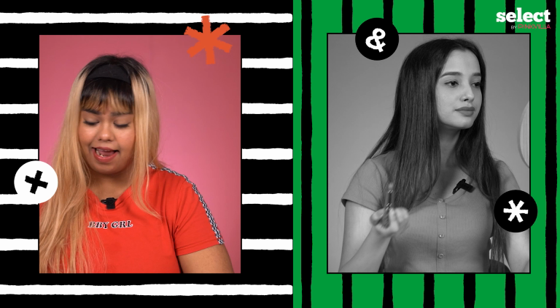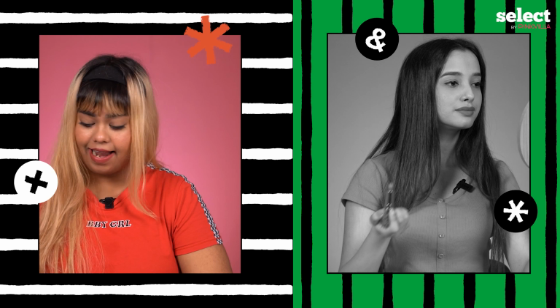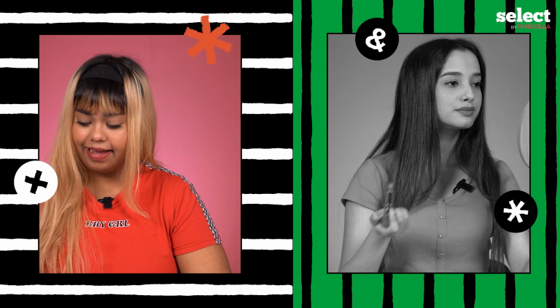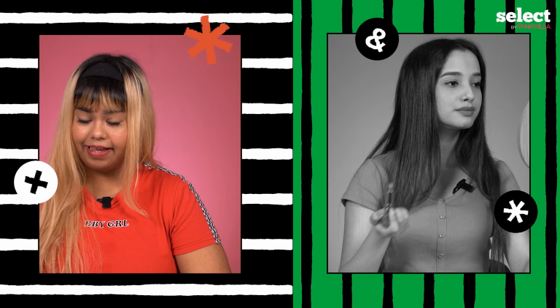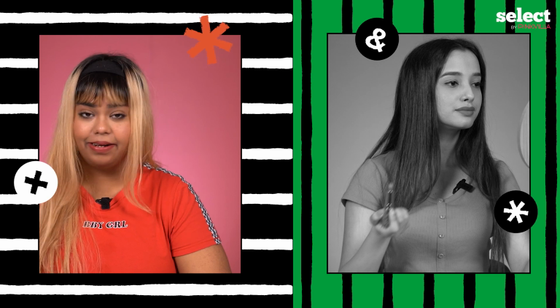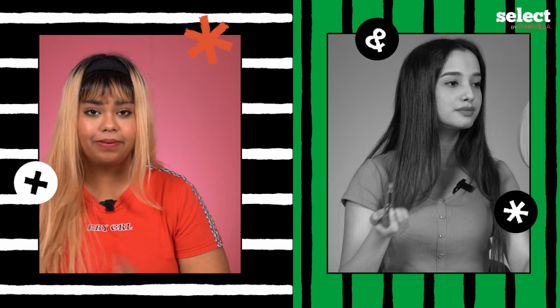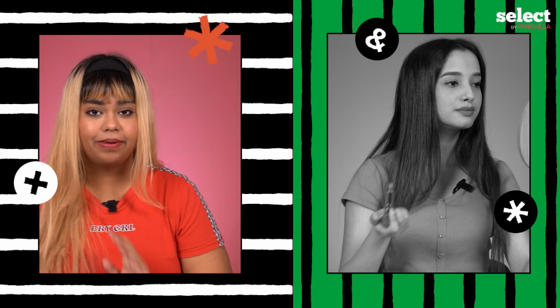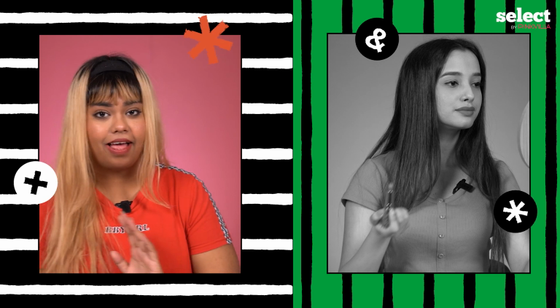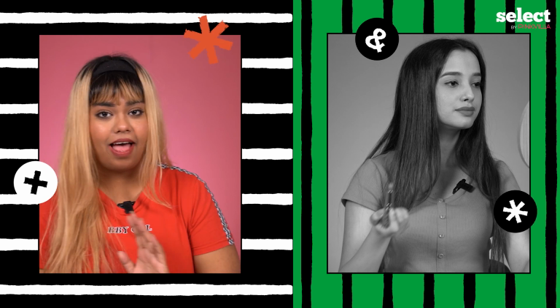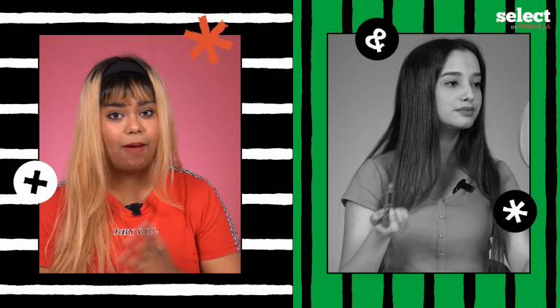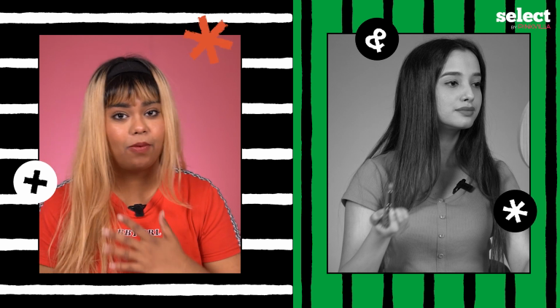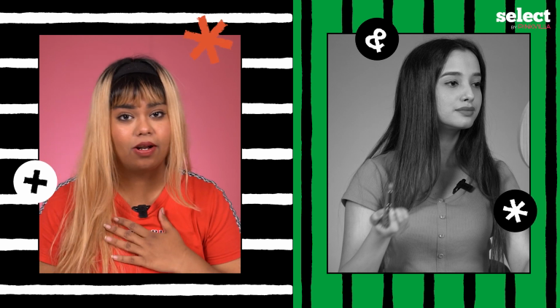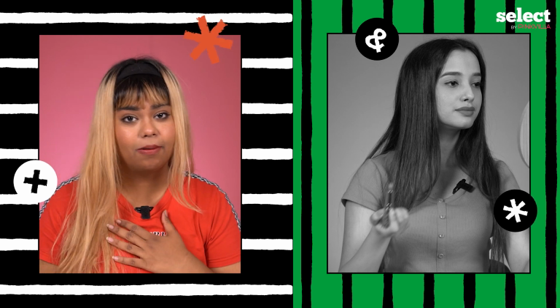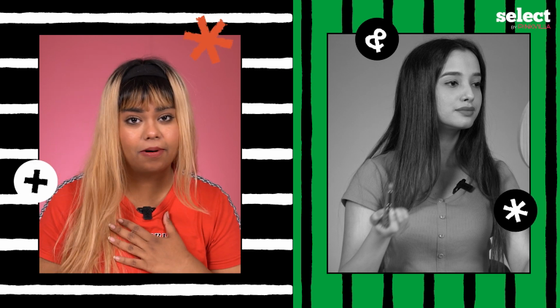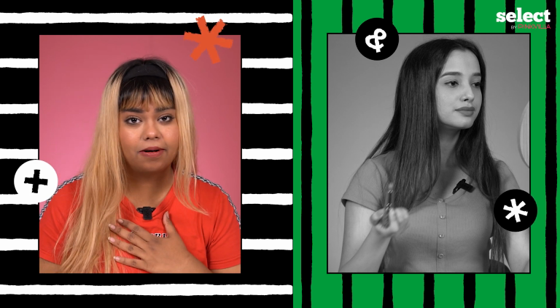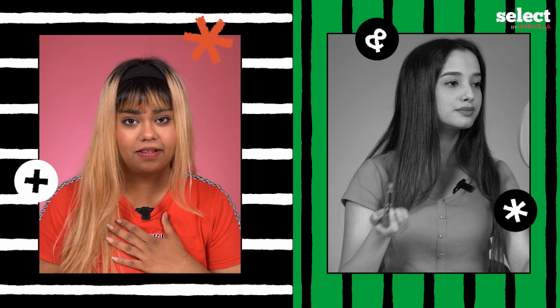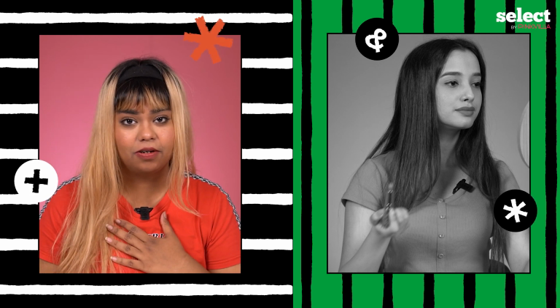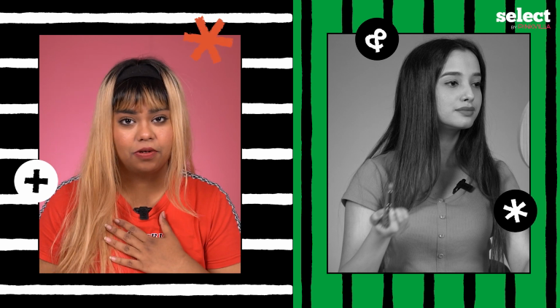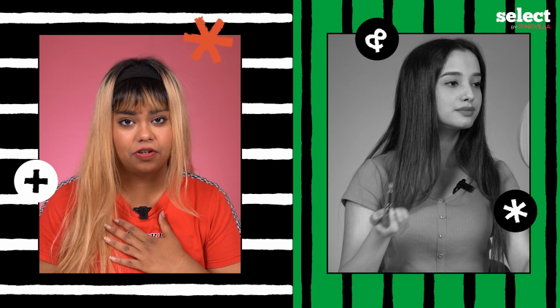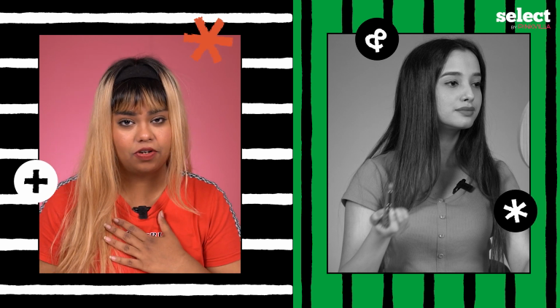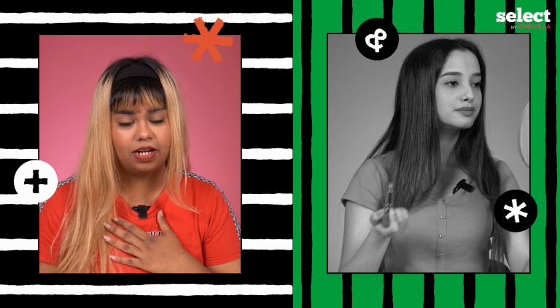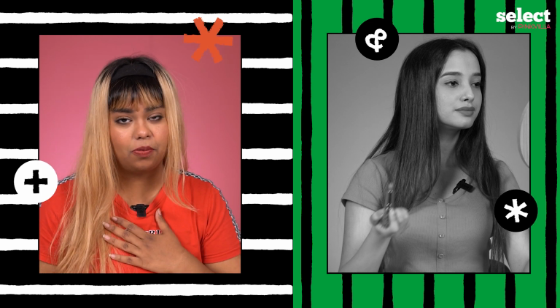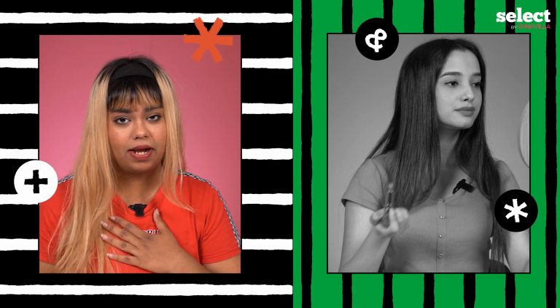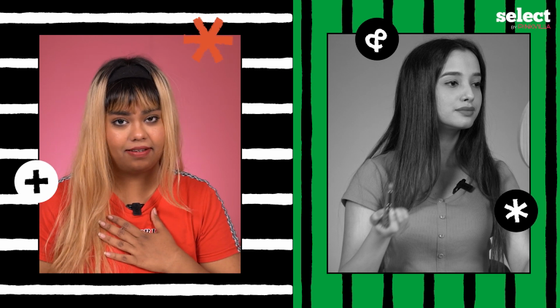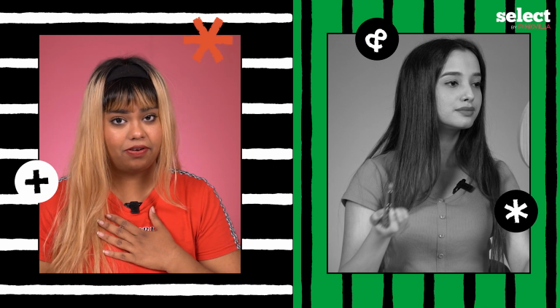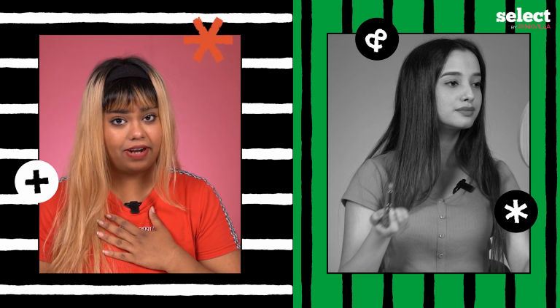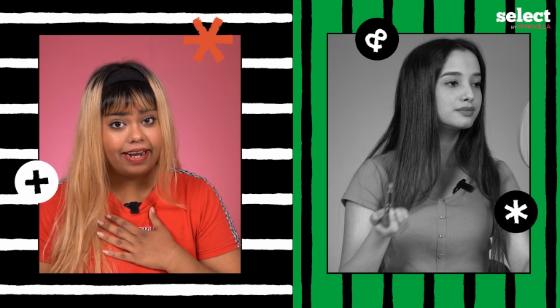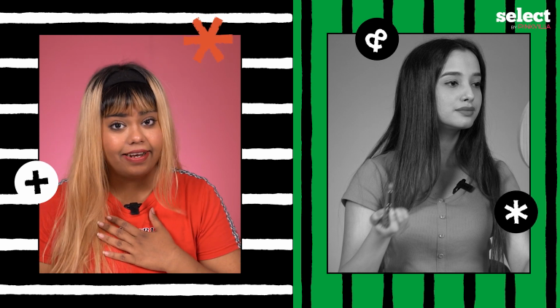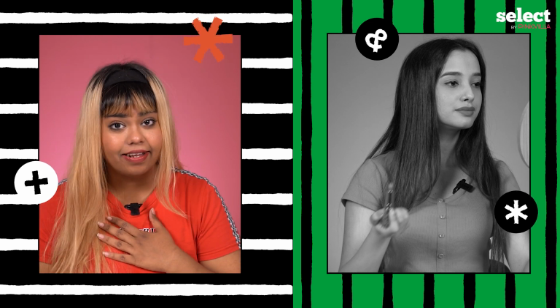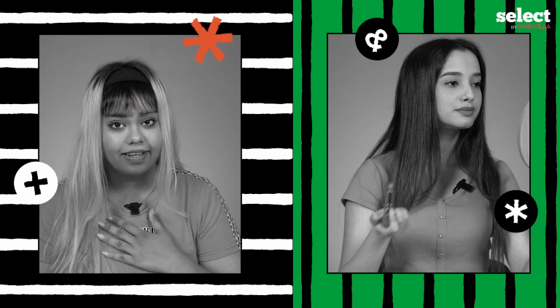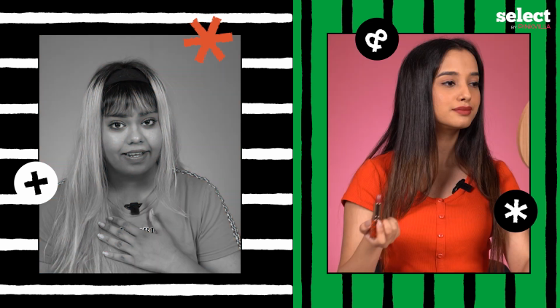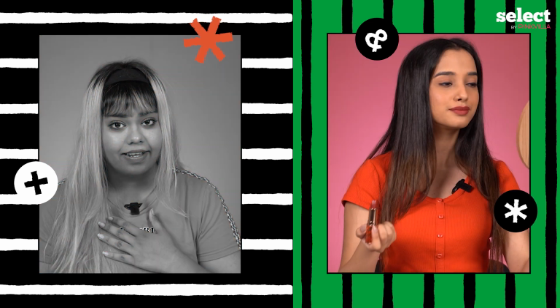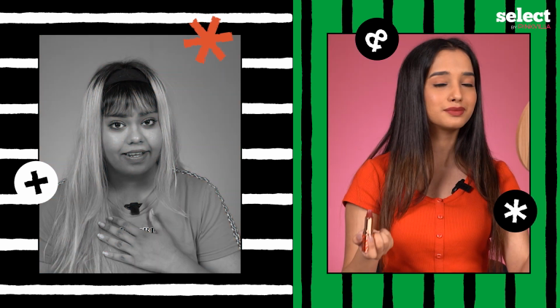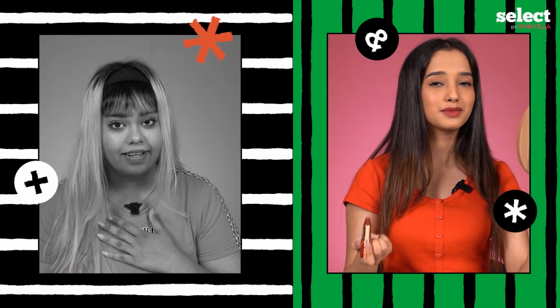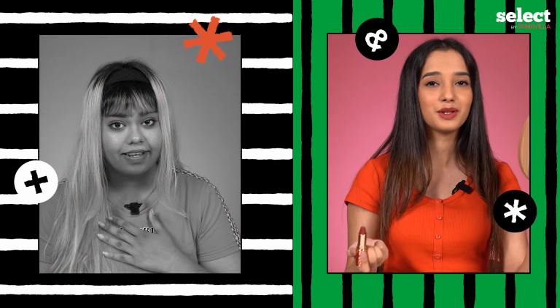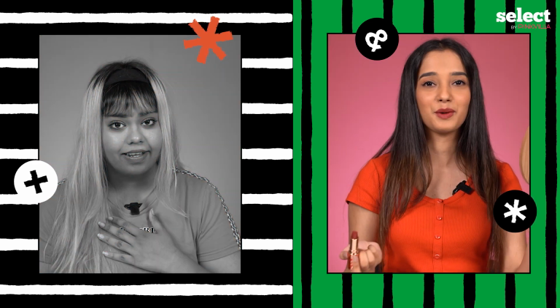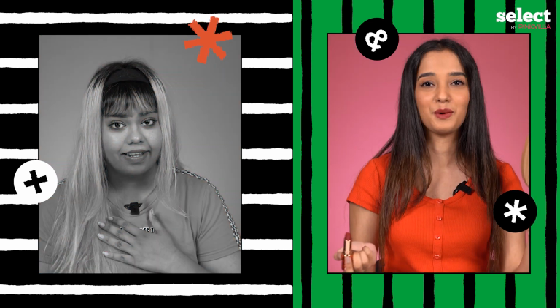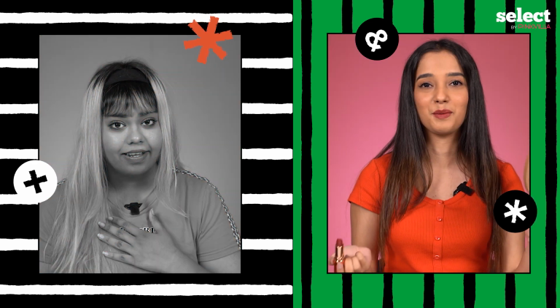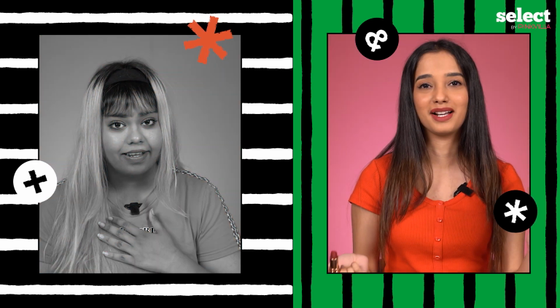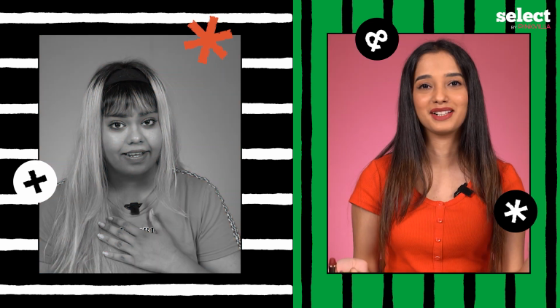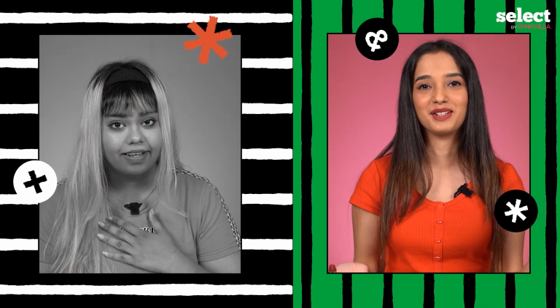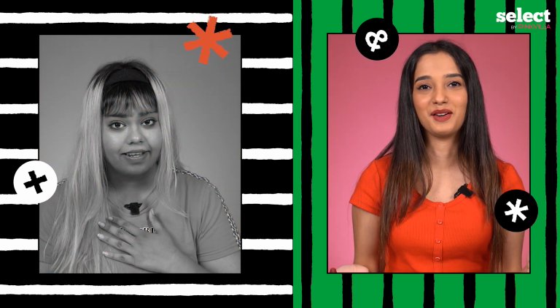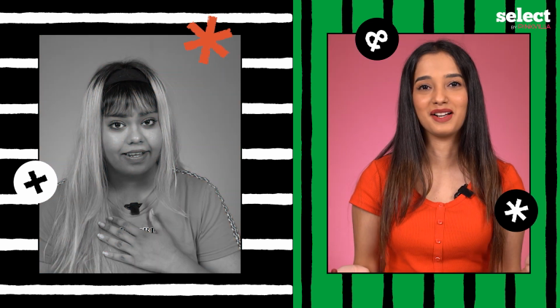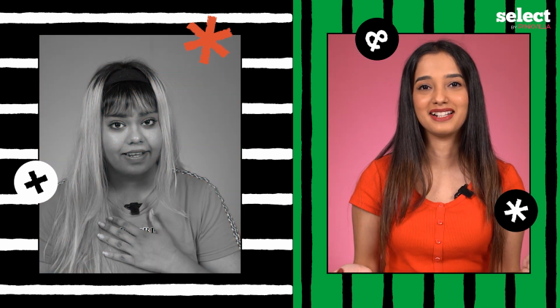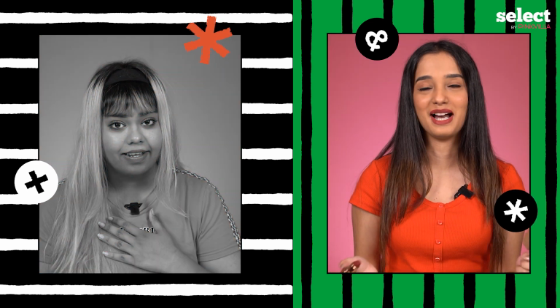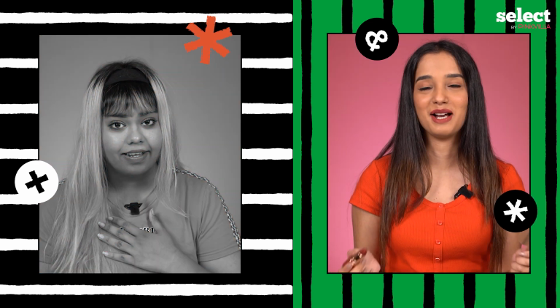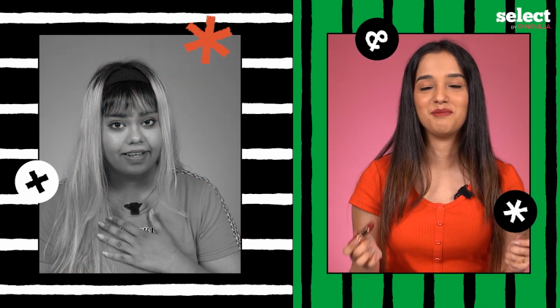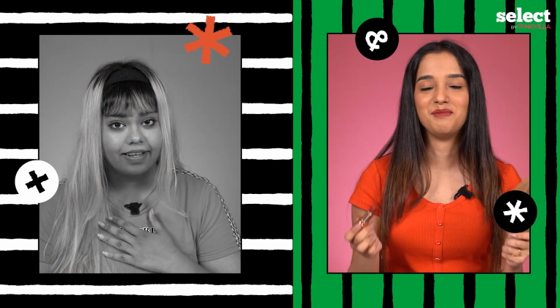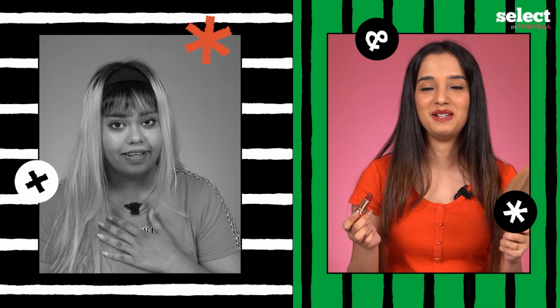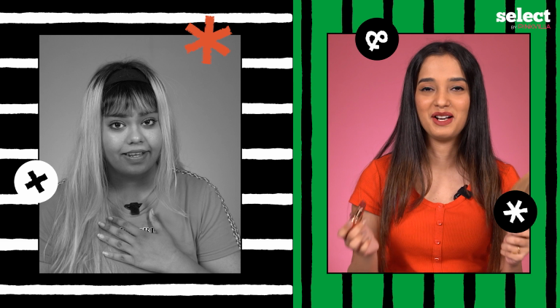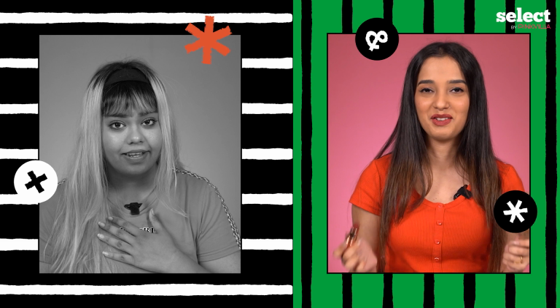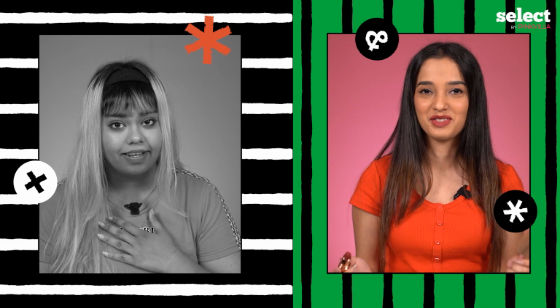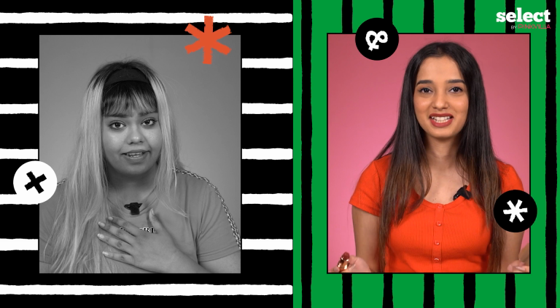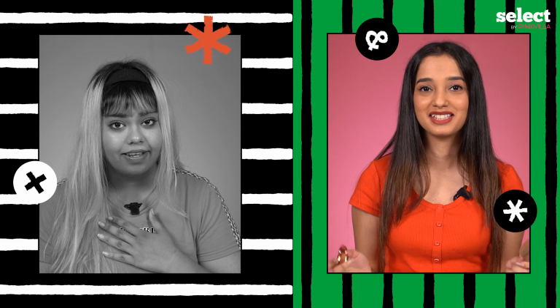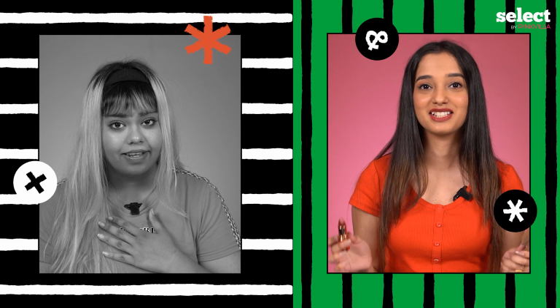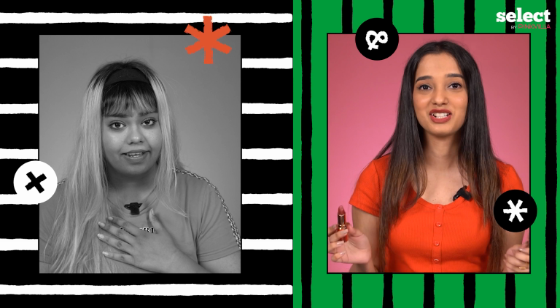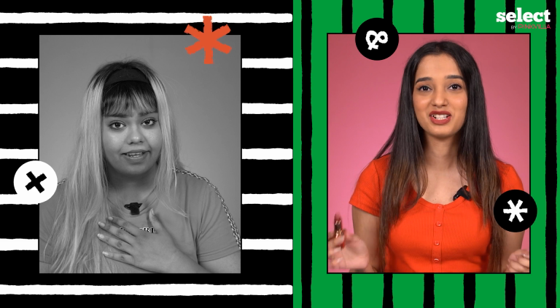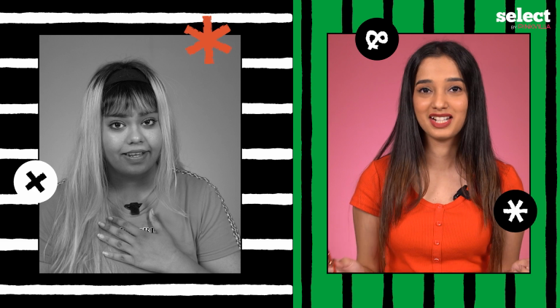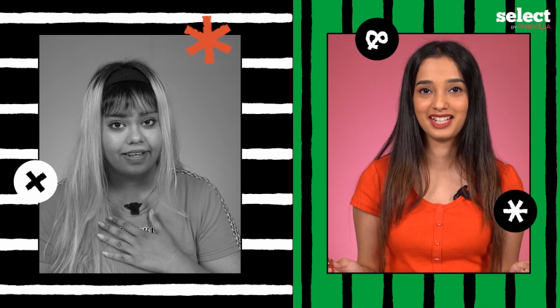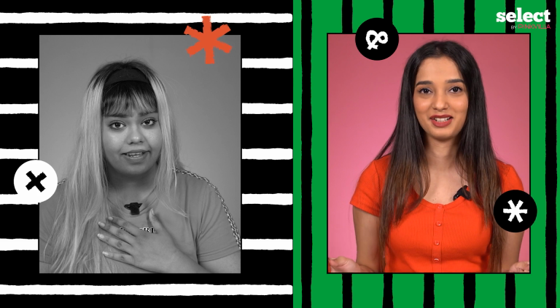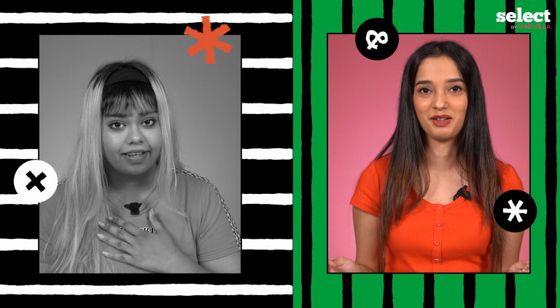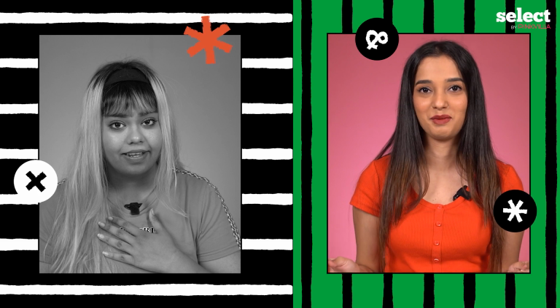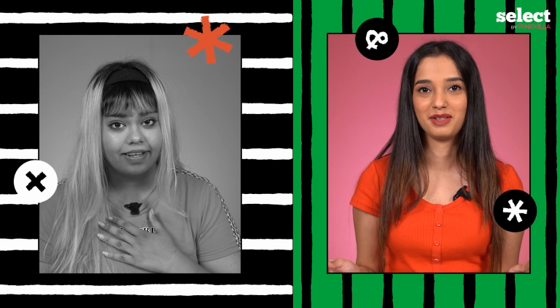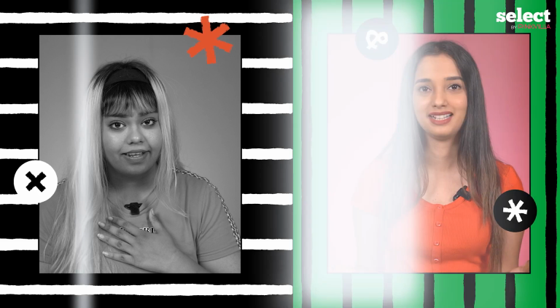I like it. I'm not the person who usually wears red. Oh my god, I'm loving this shade on me.